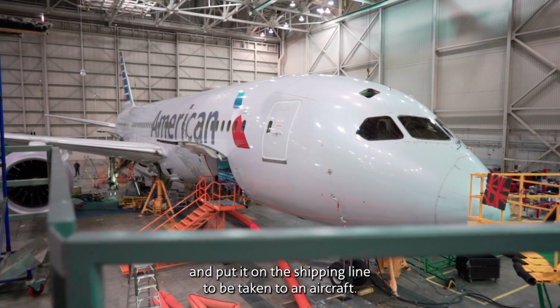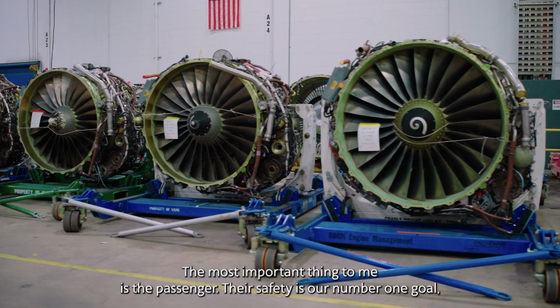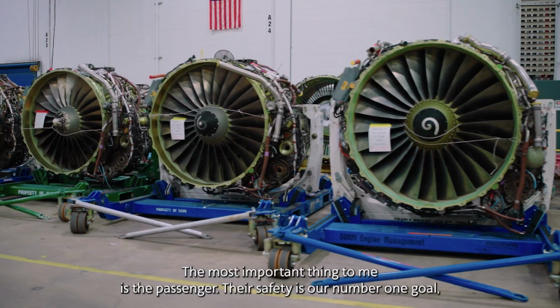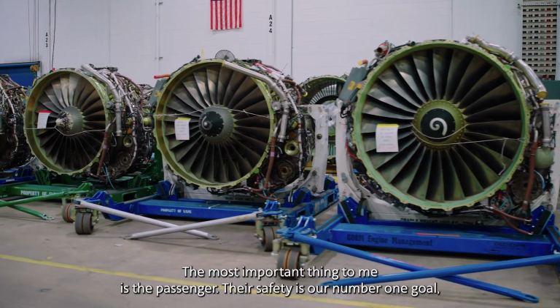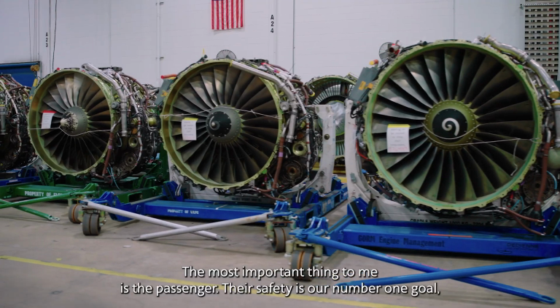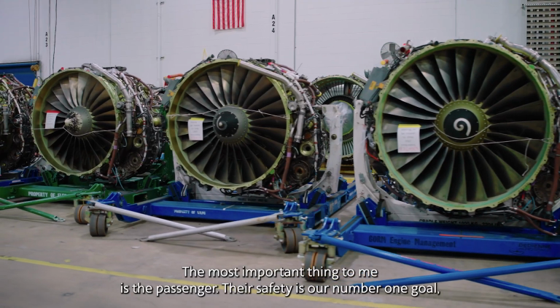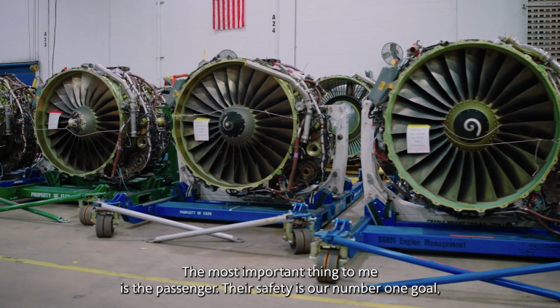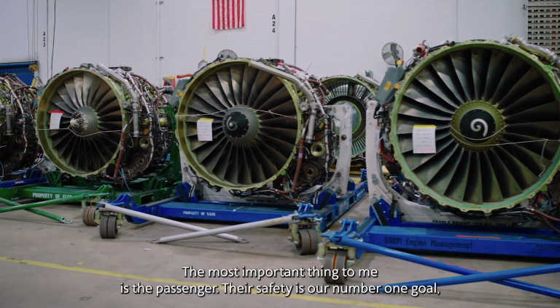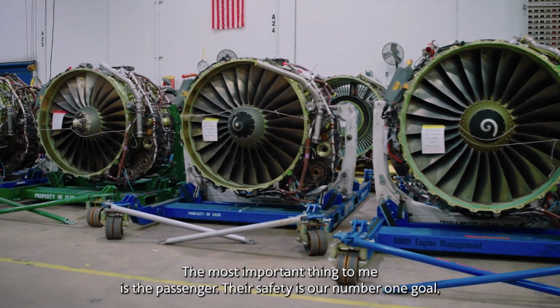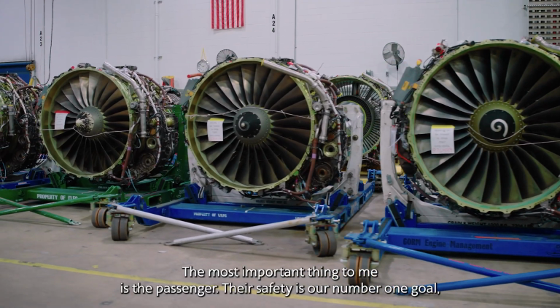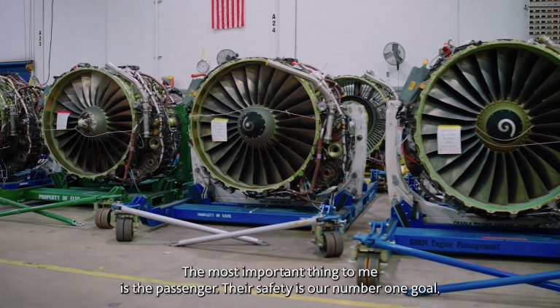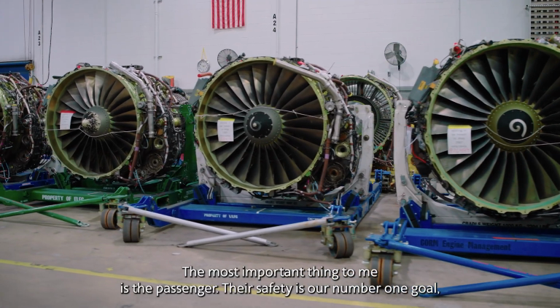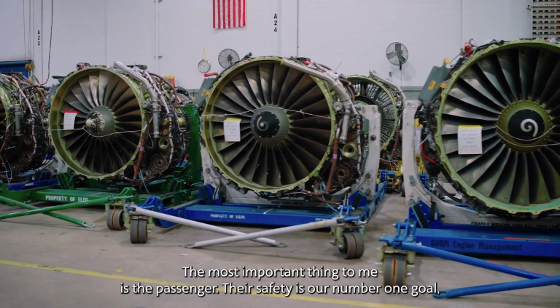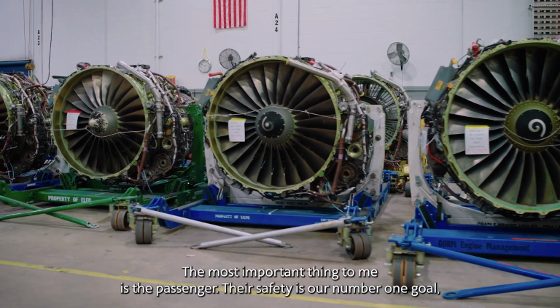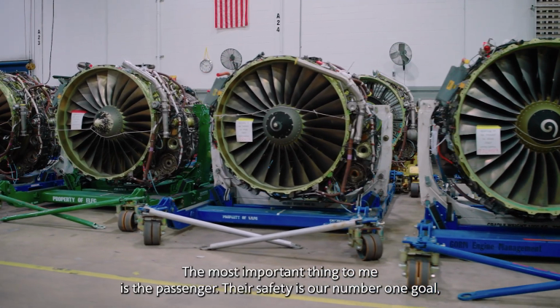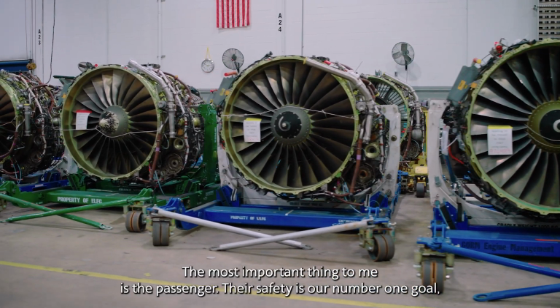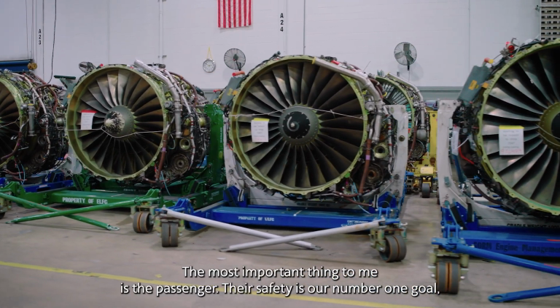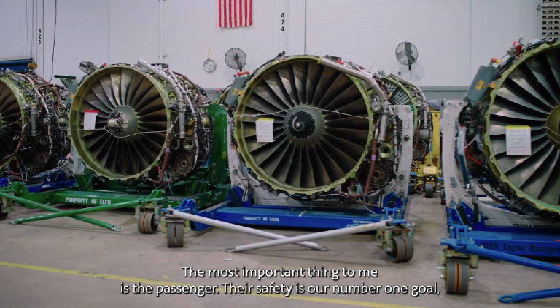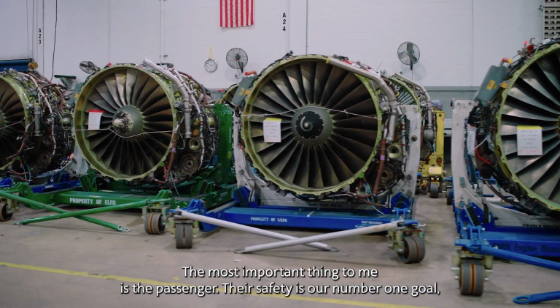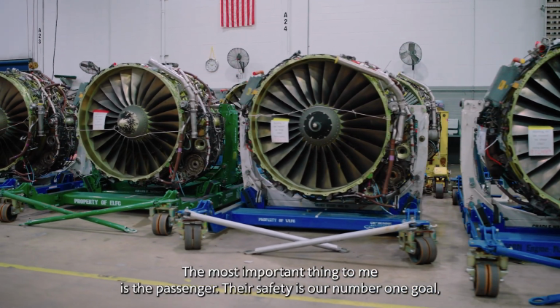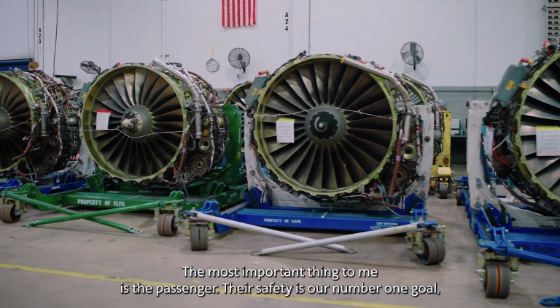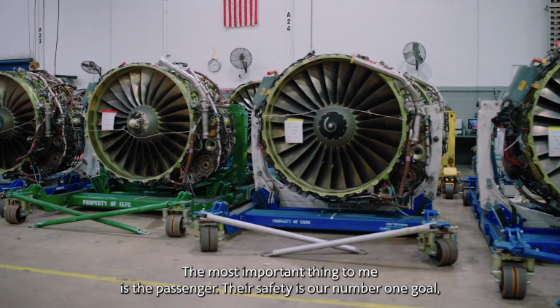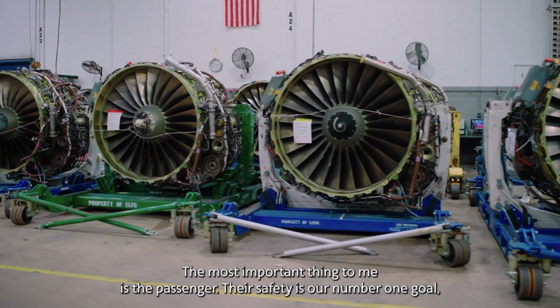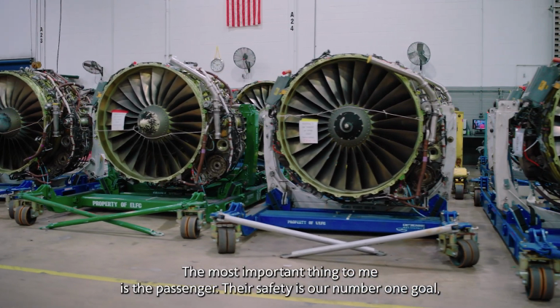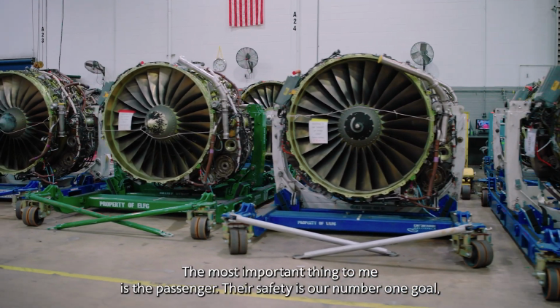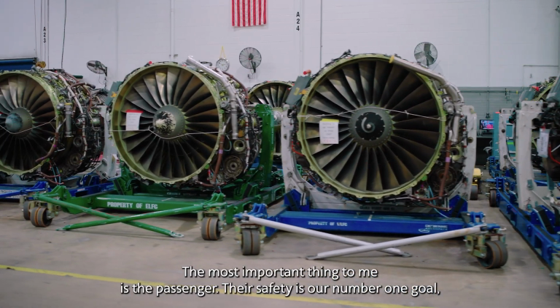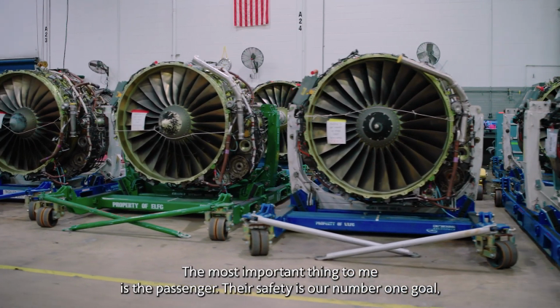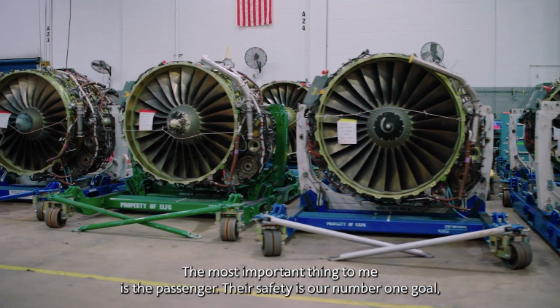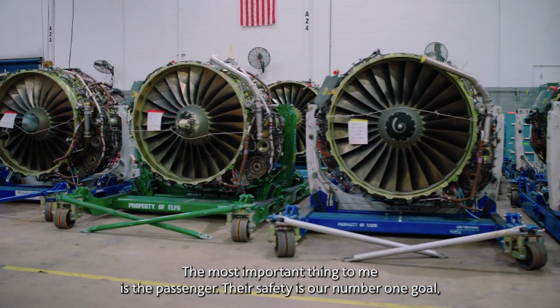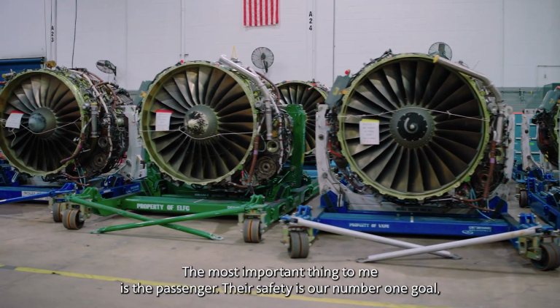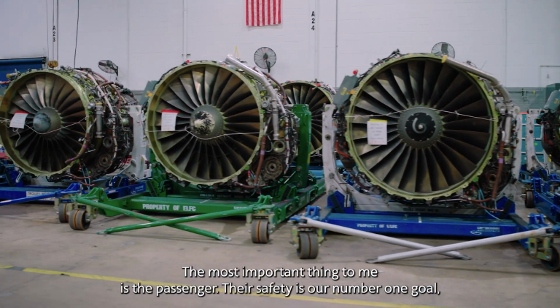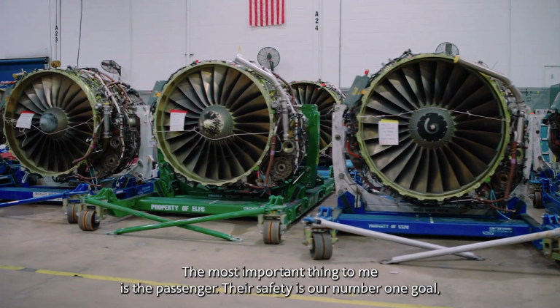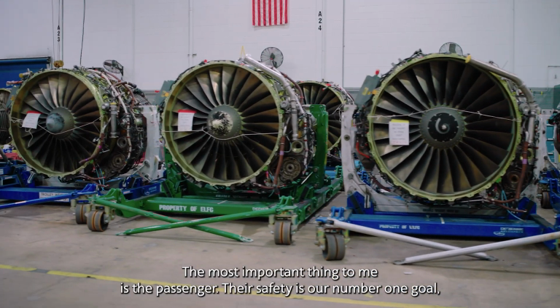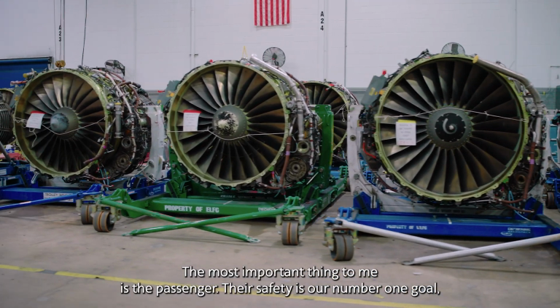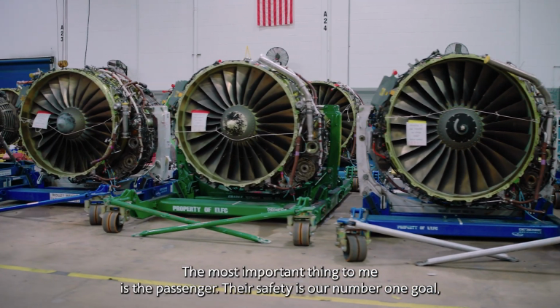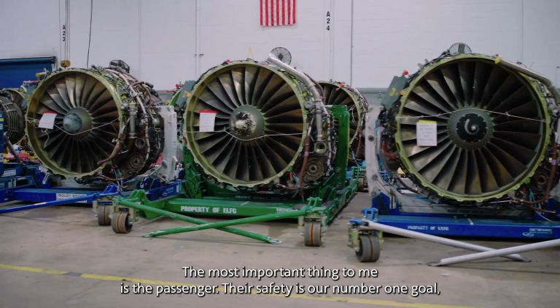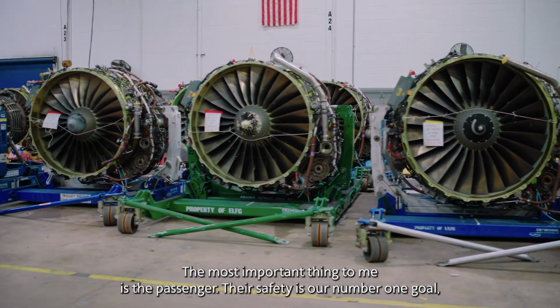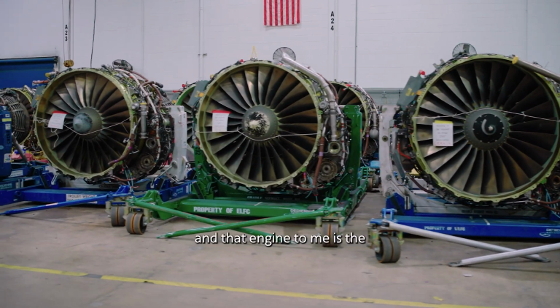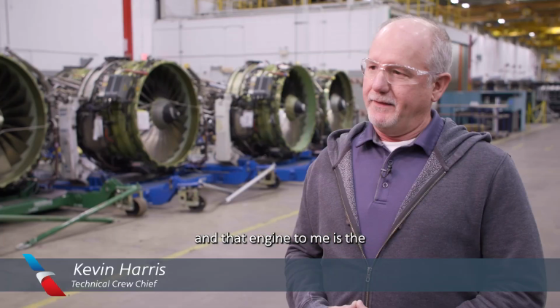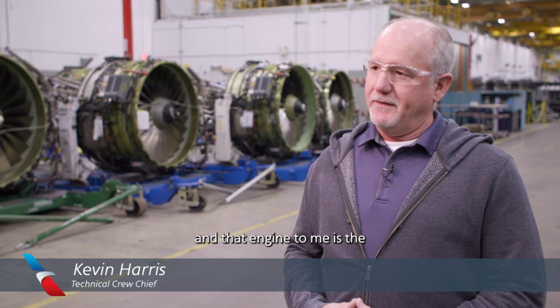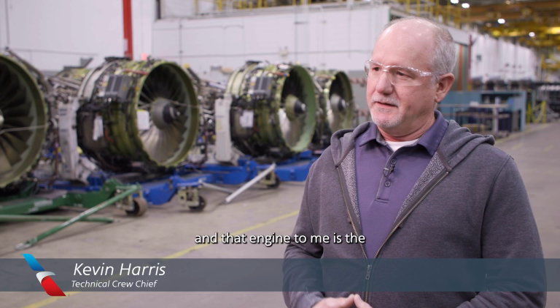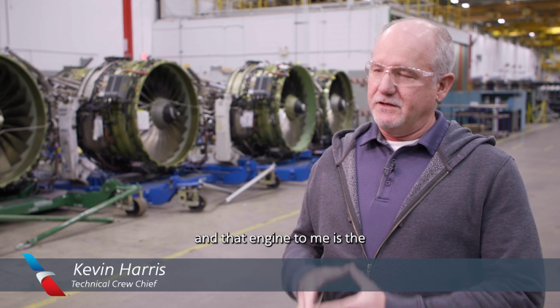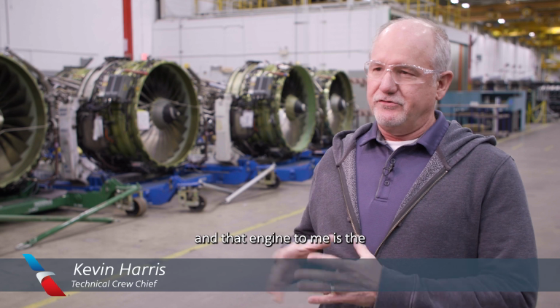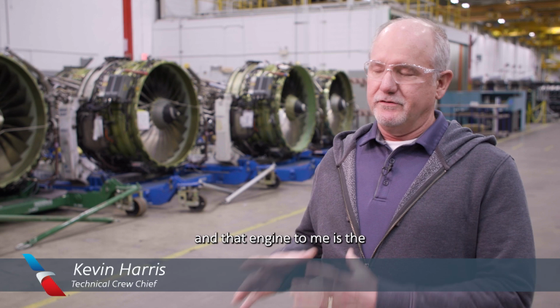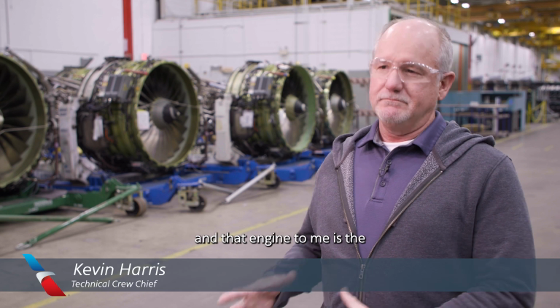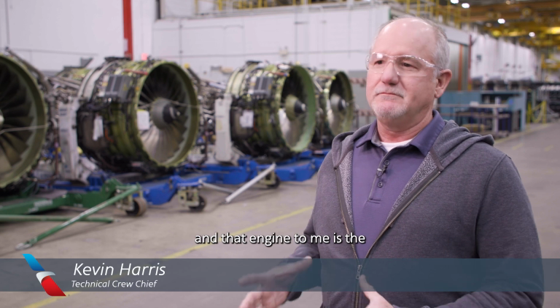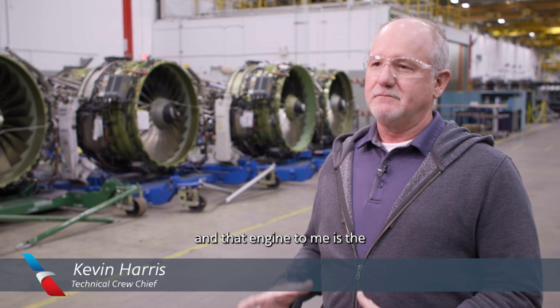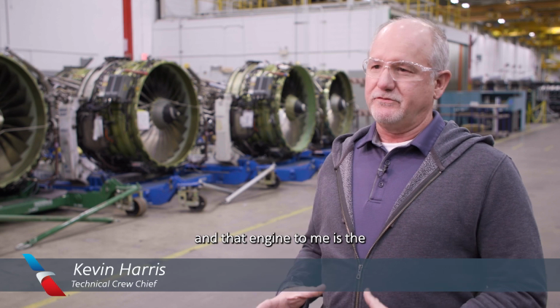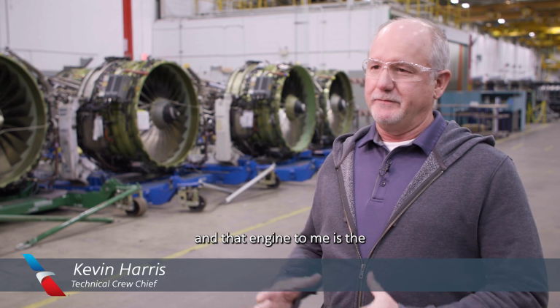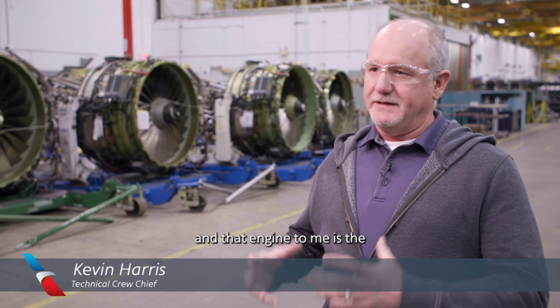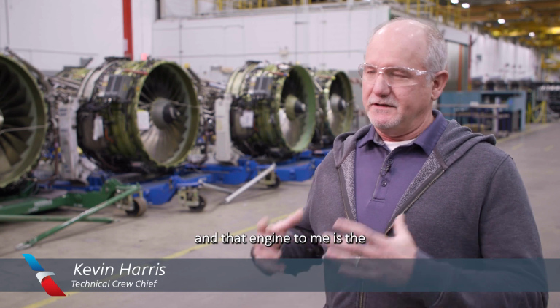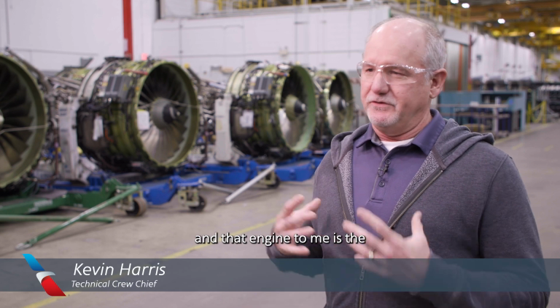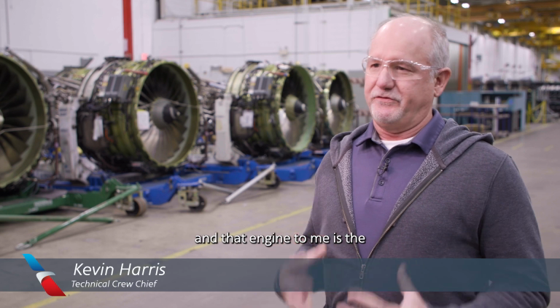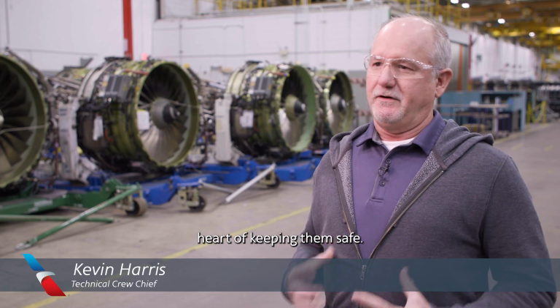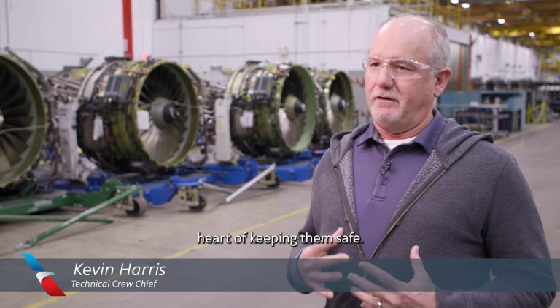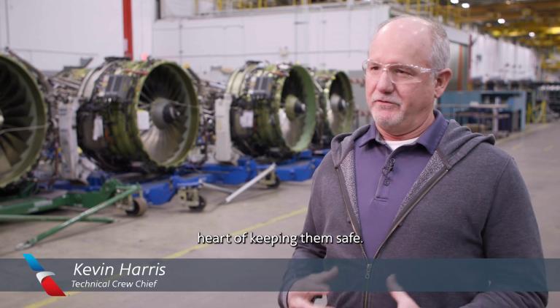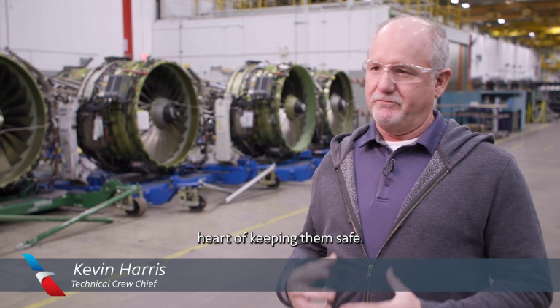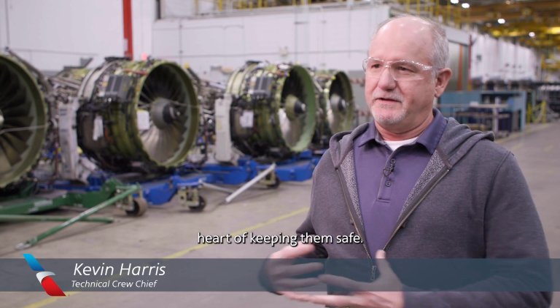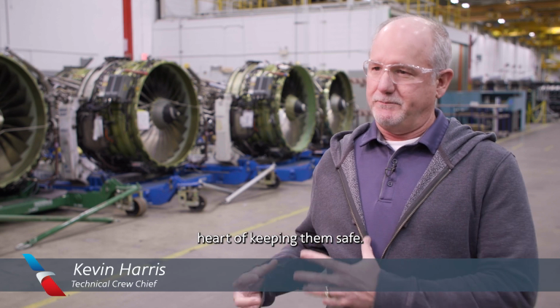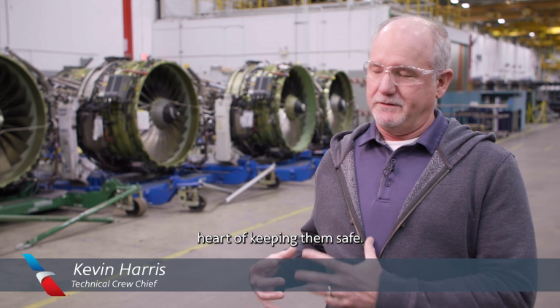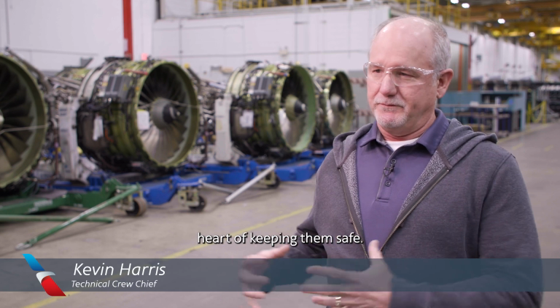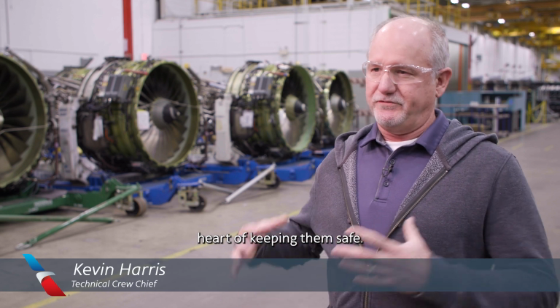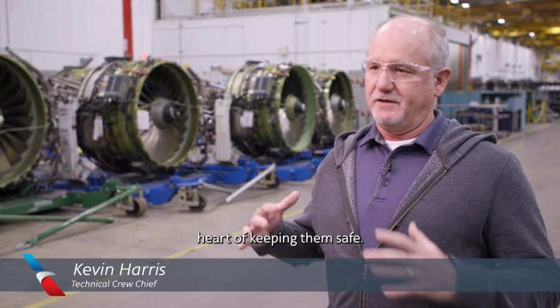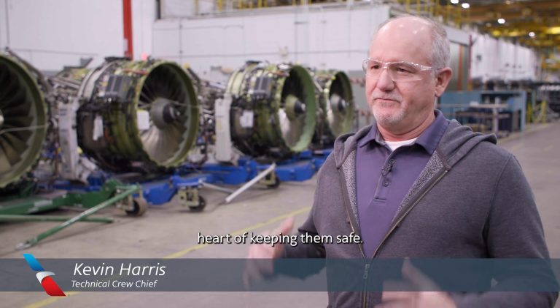The most important thing to me is the passenger. Their safety is our number one goal. And the engine, to me, is the heart of keeping them safe.